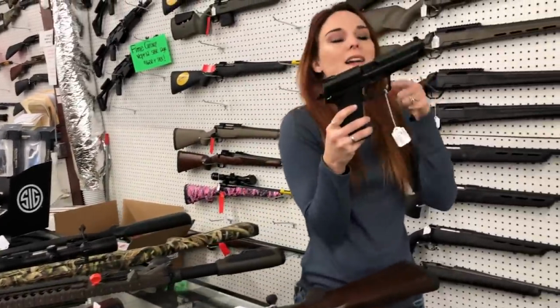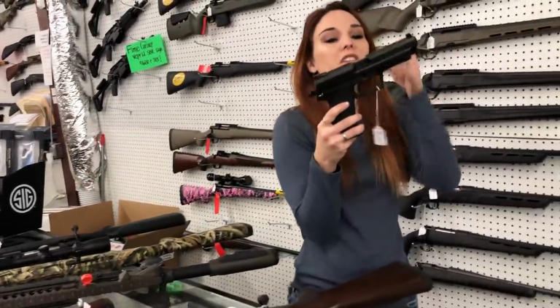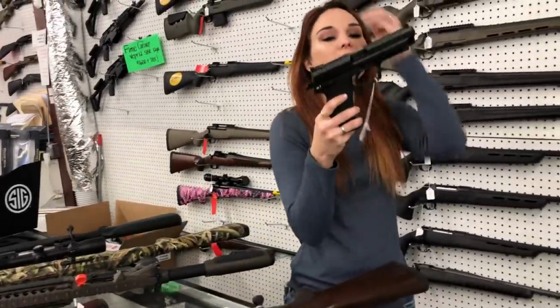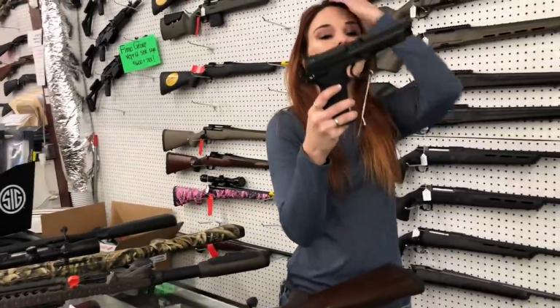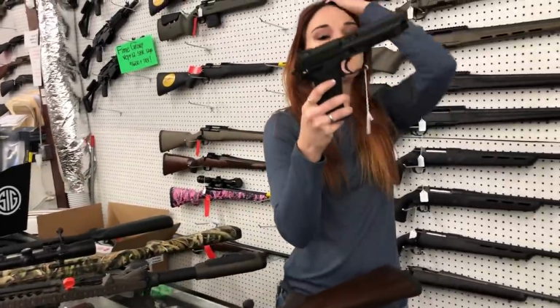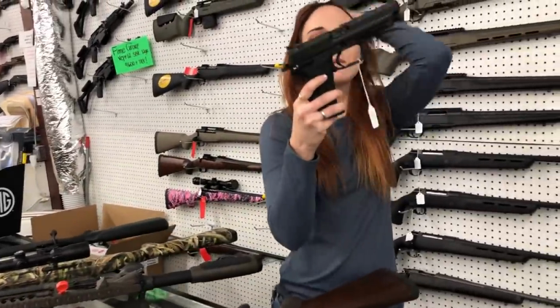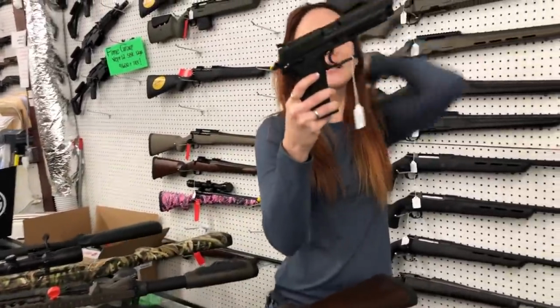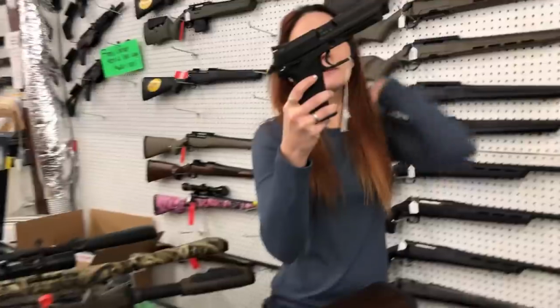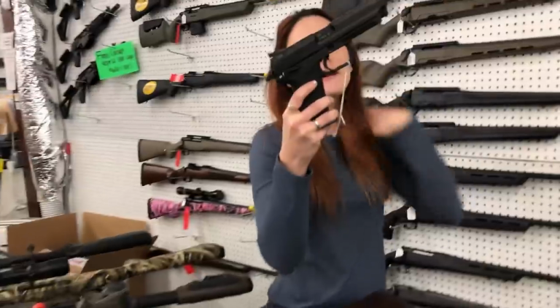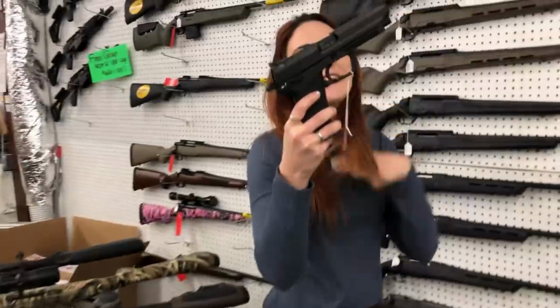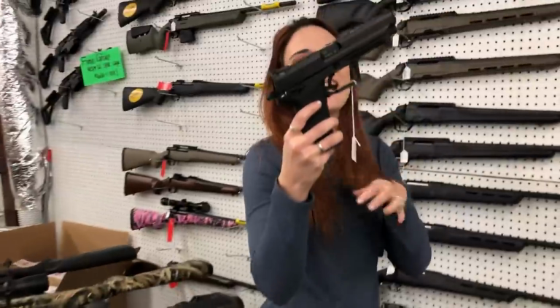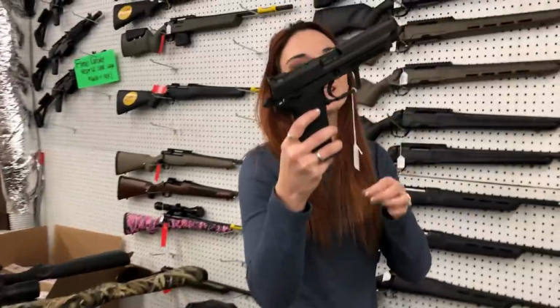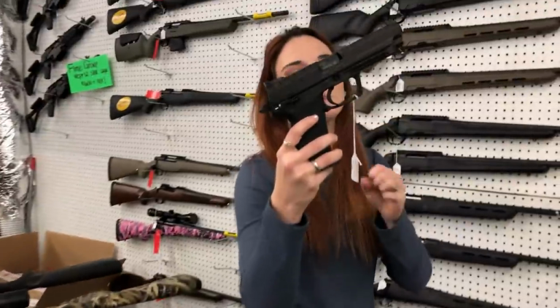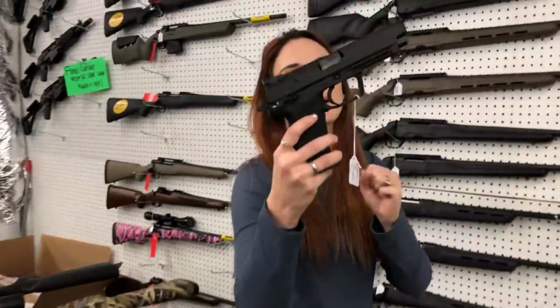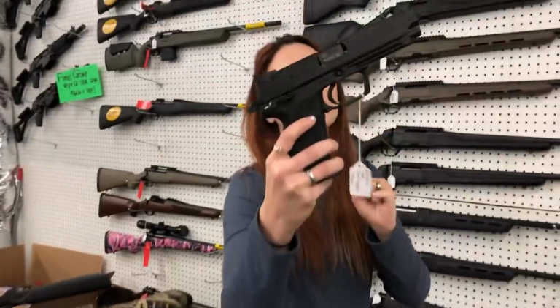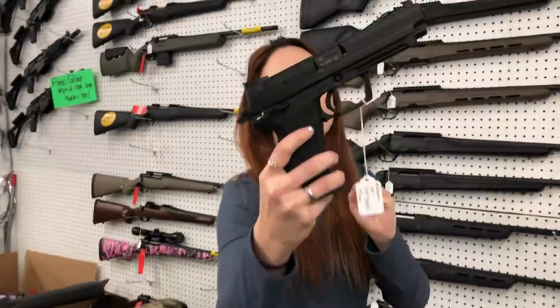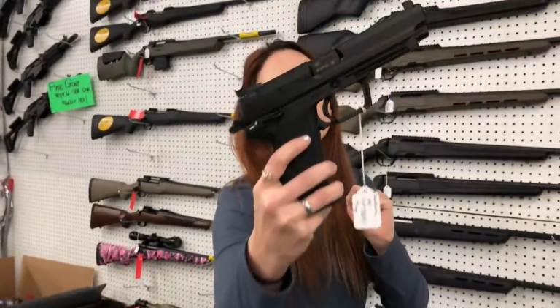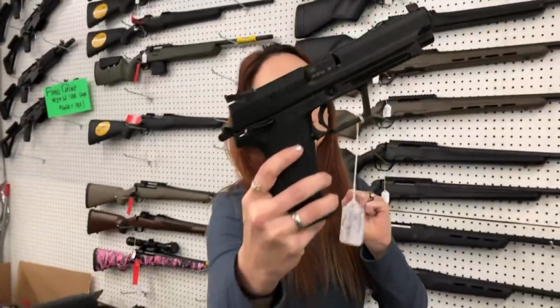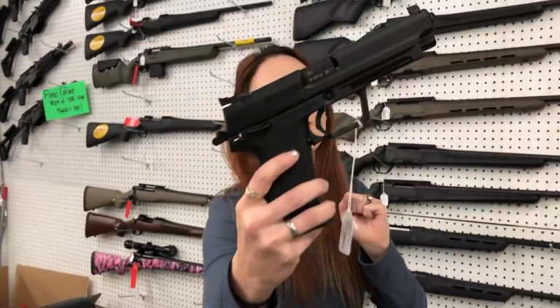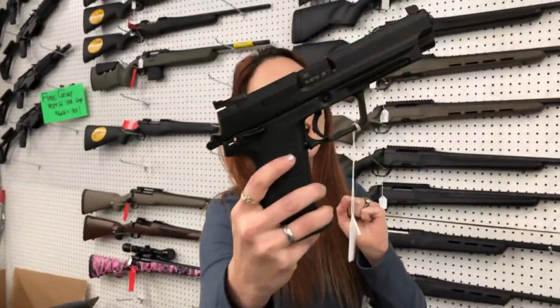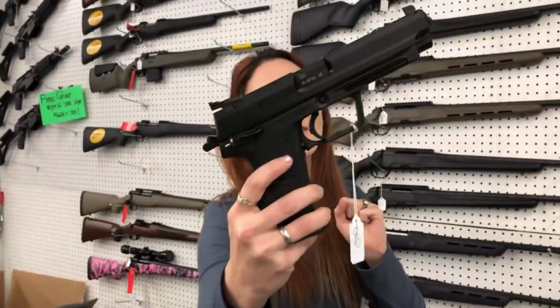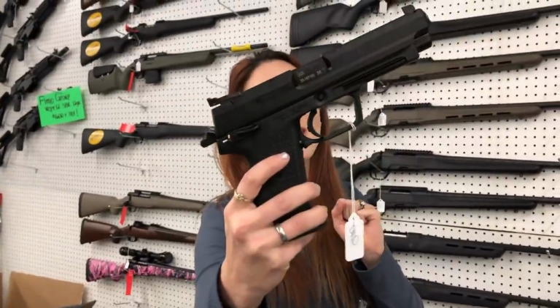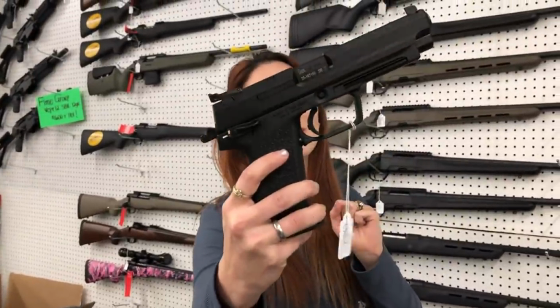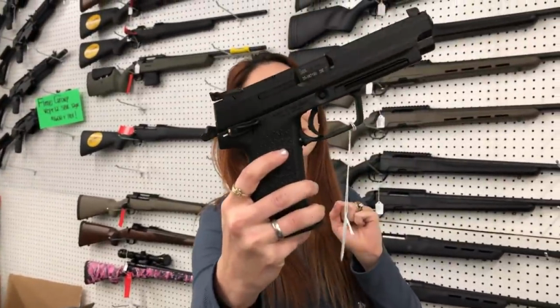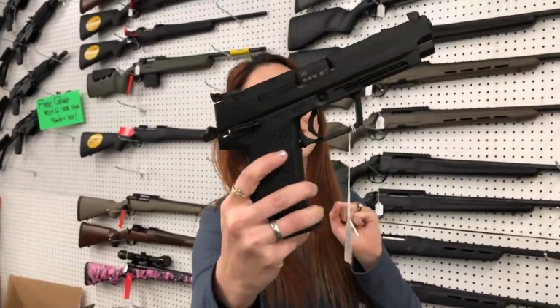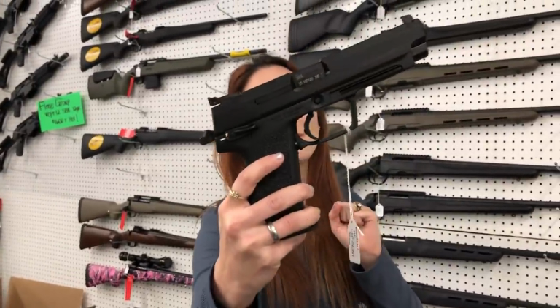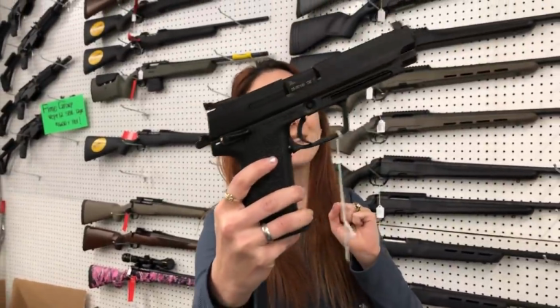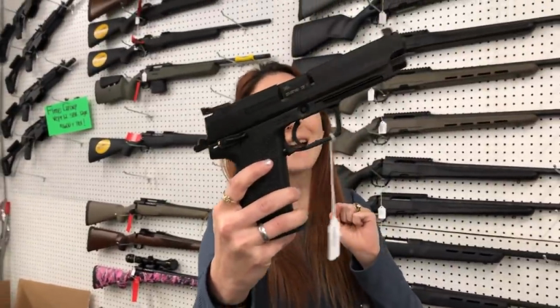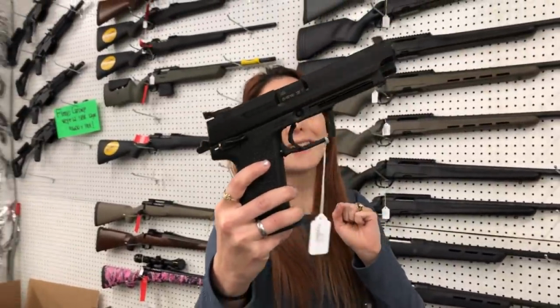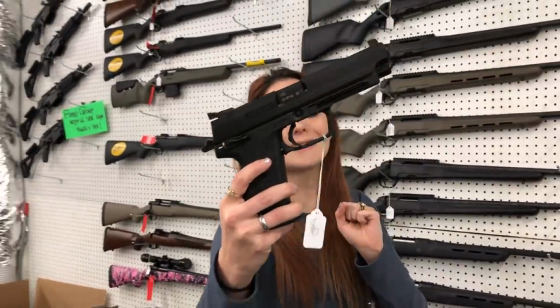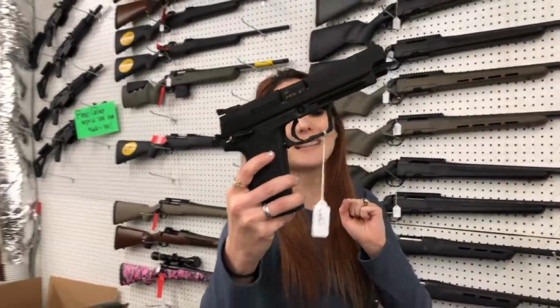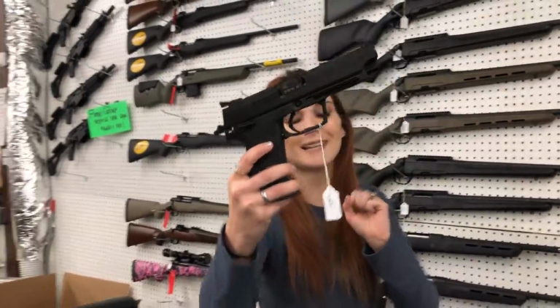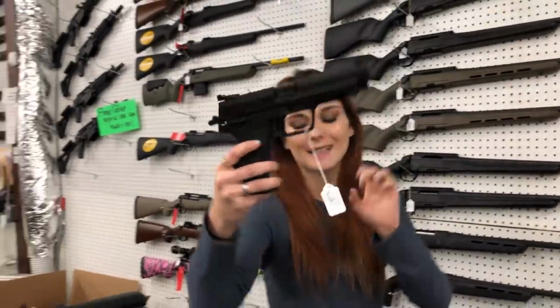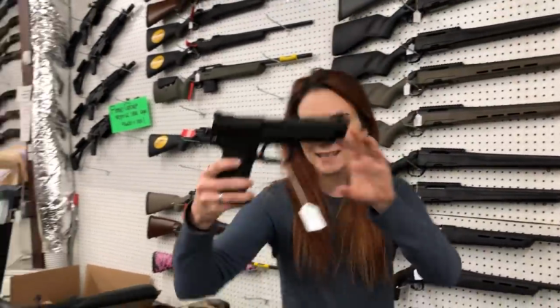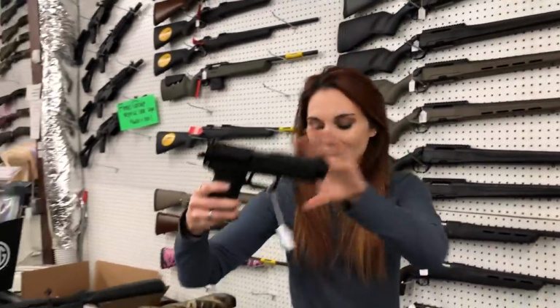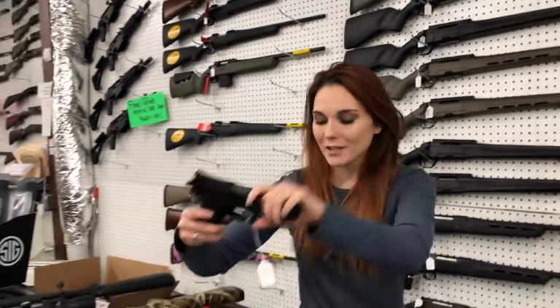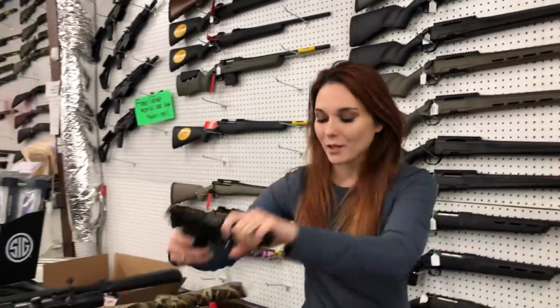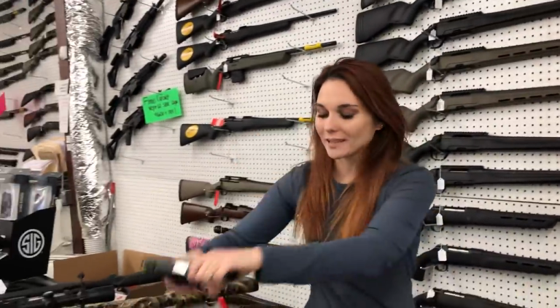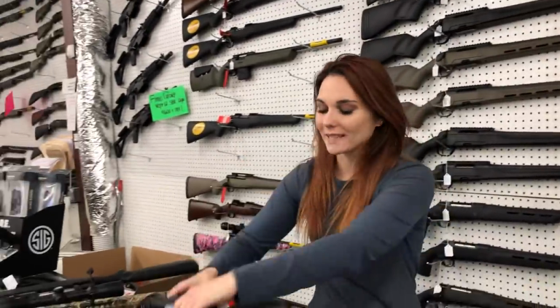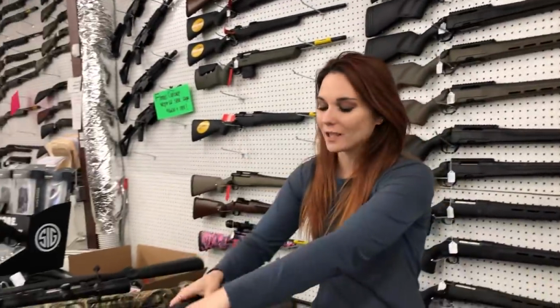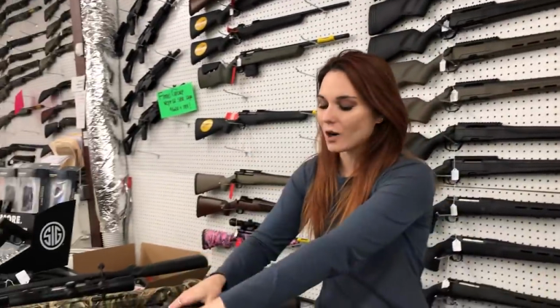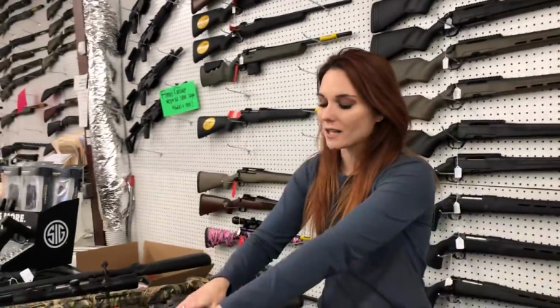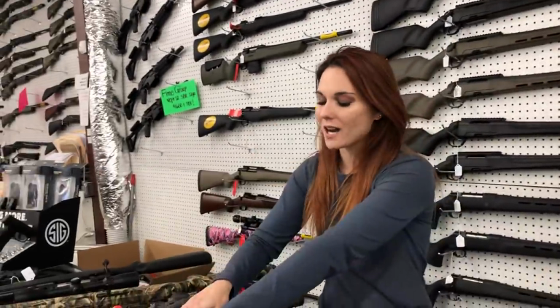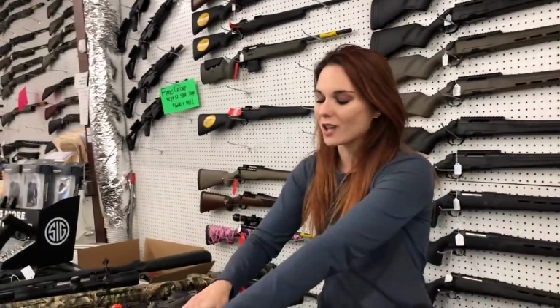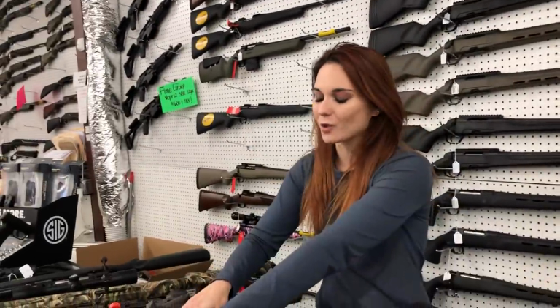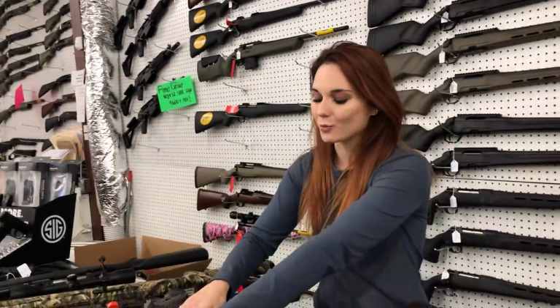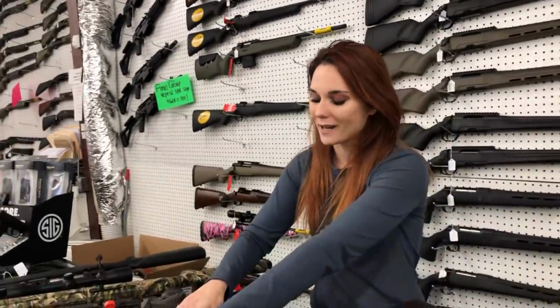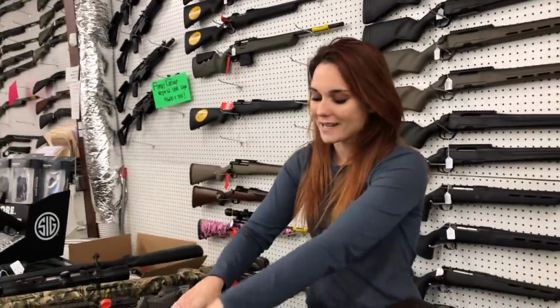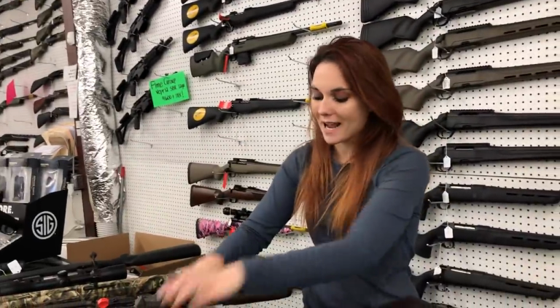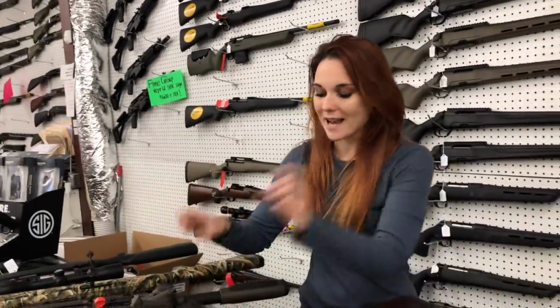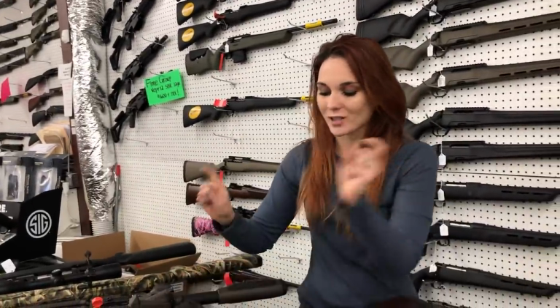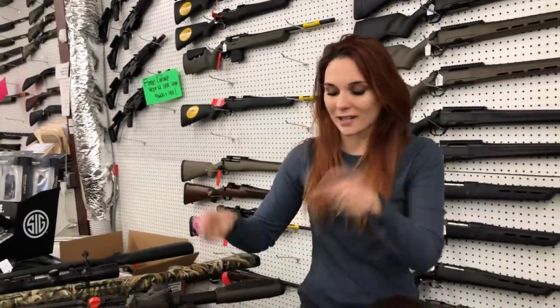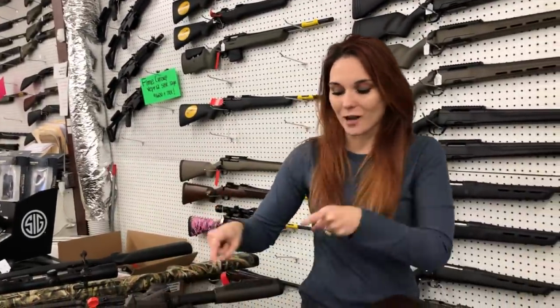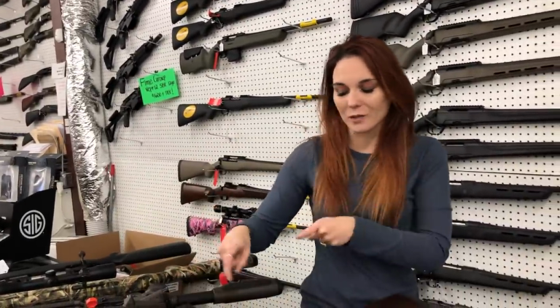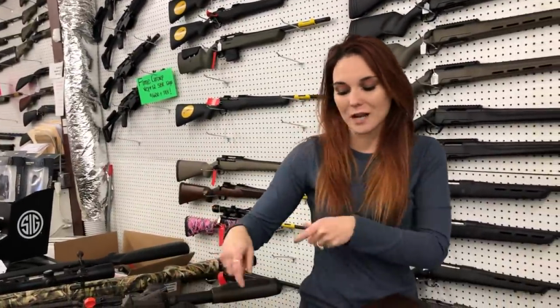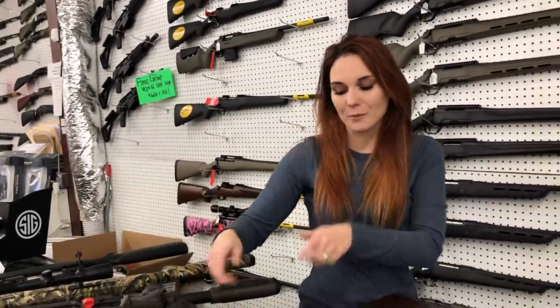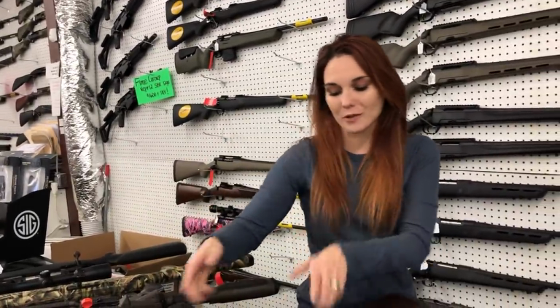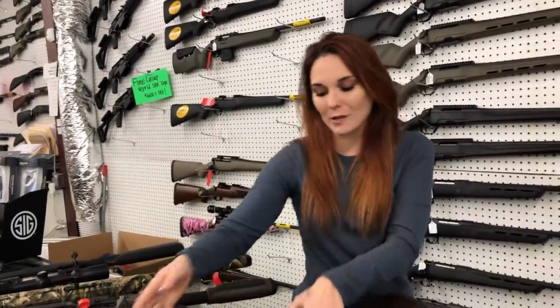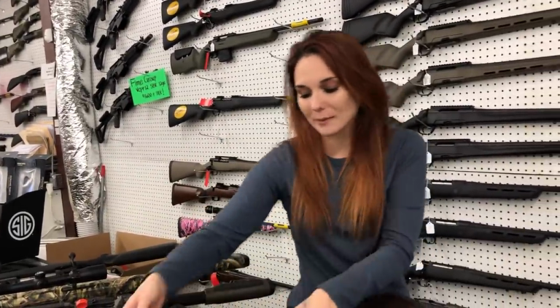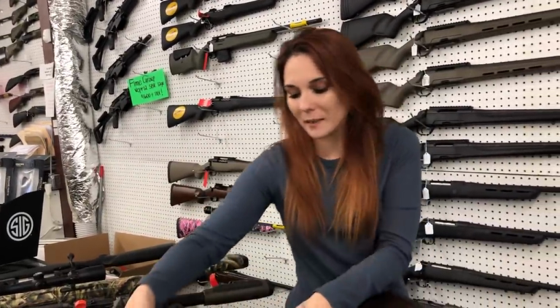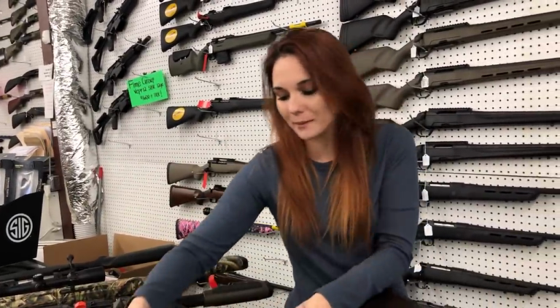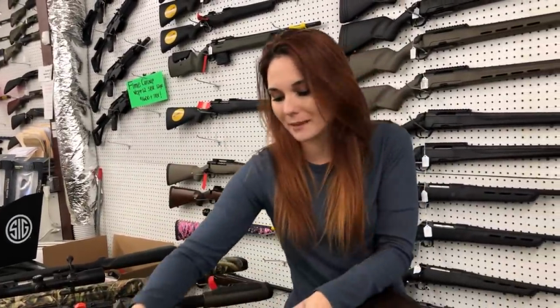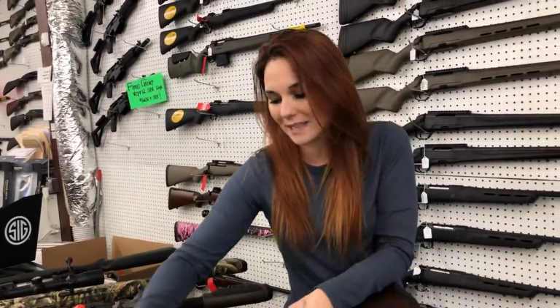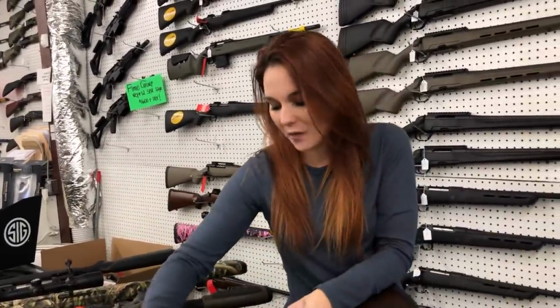HK USP Expert .45 — she's going to be $910. Those things are great; I actually own a couple USPs myself.